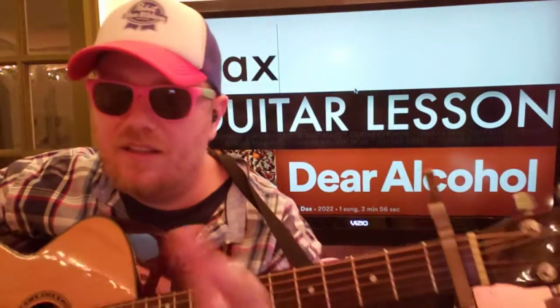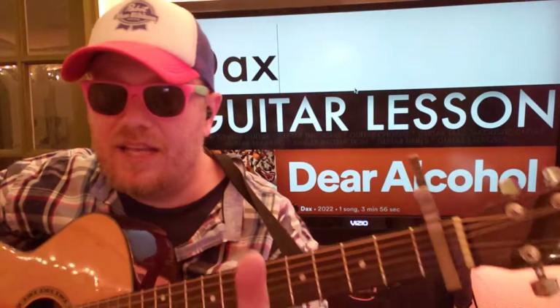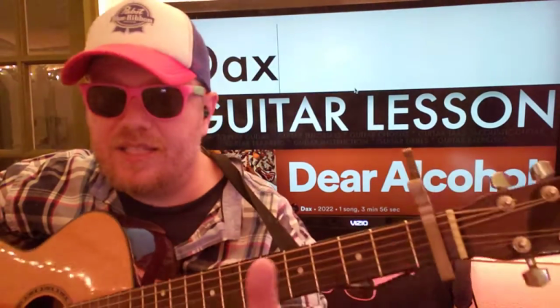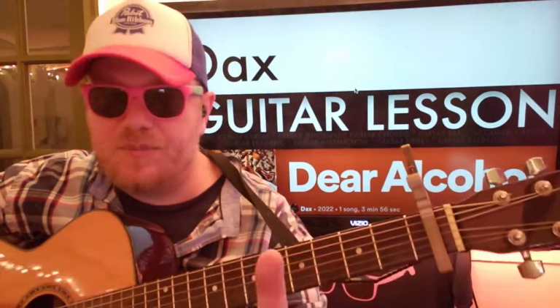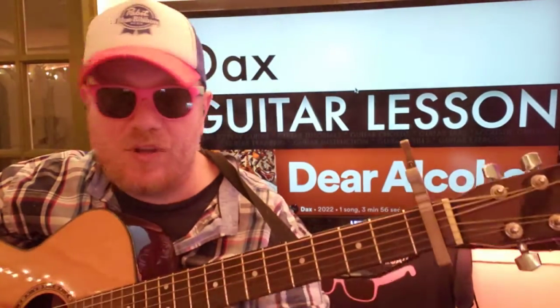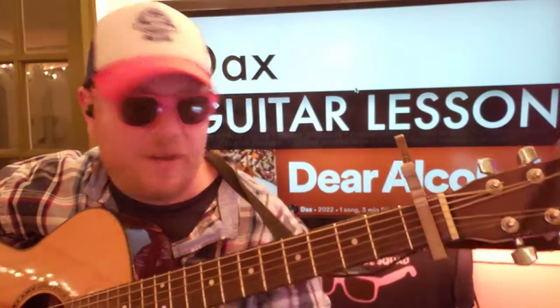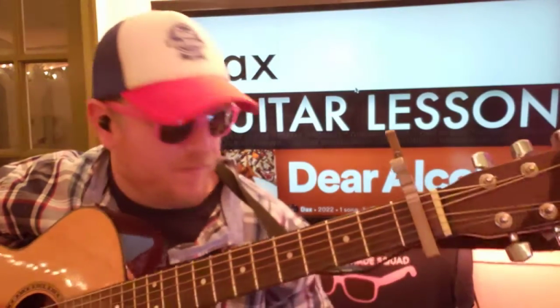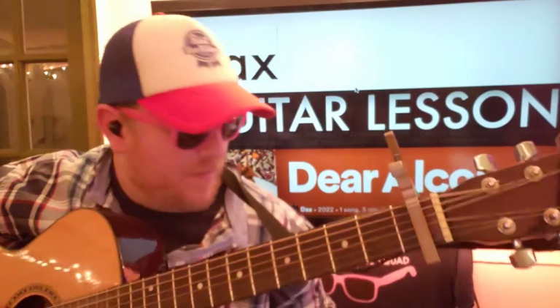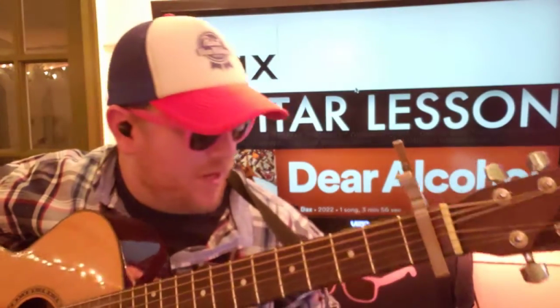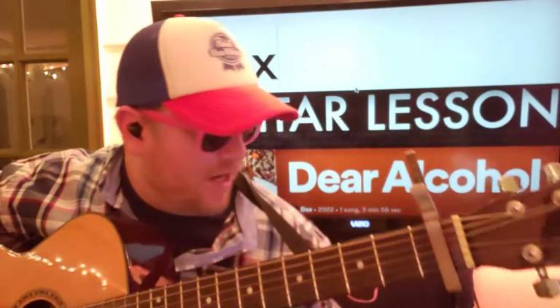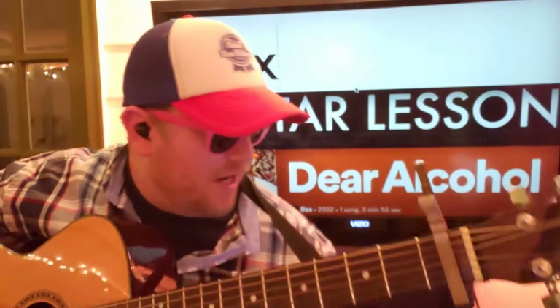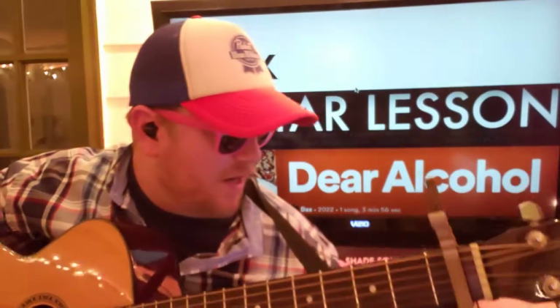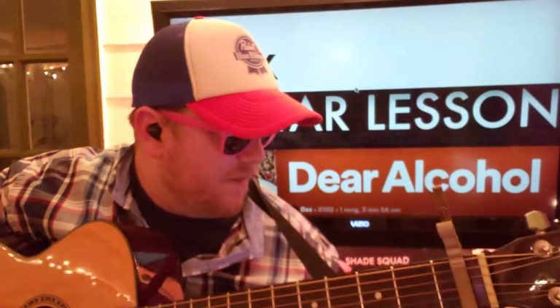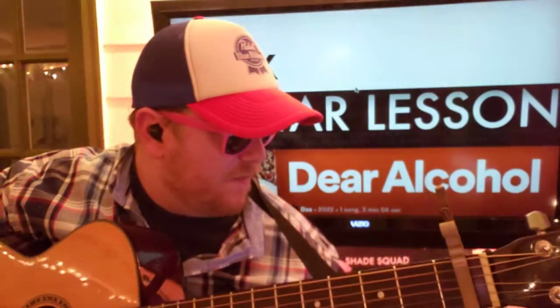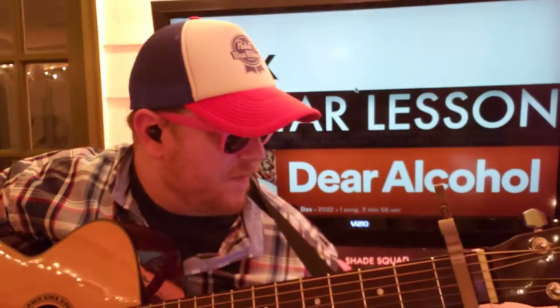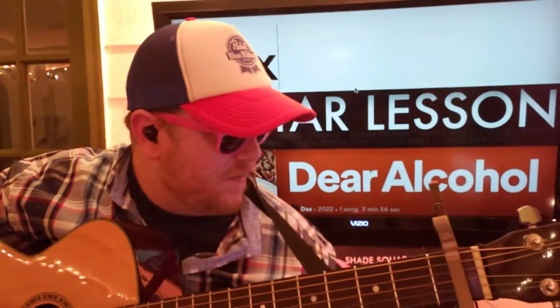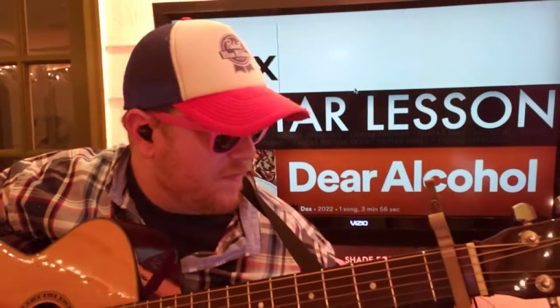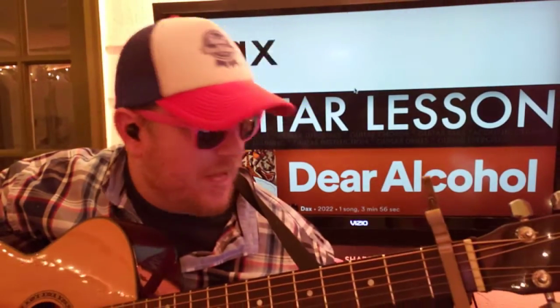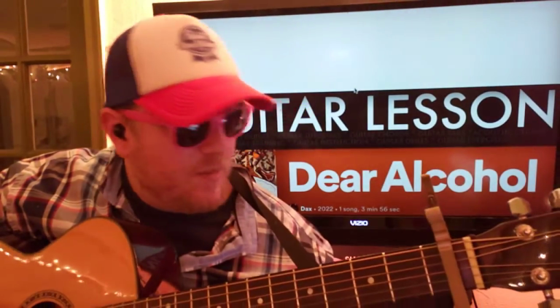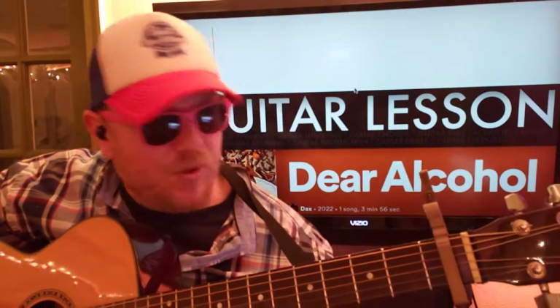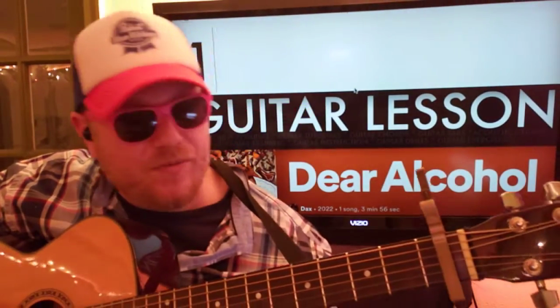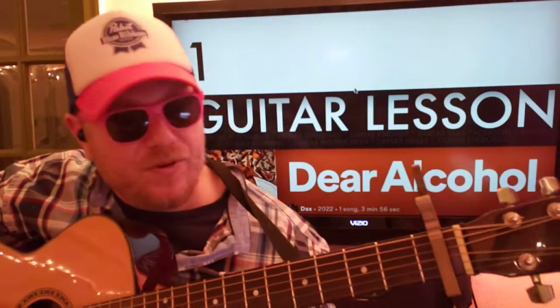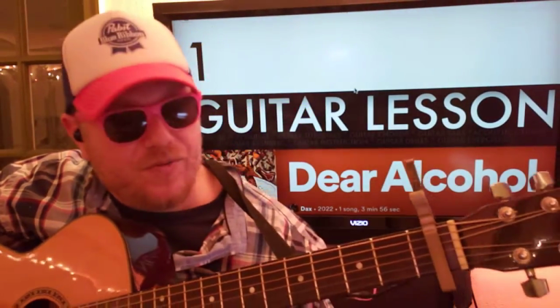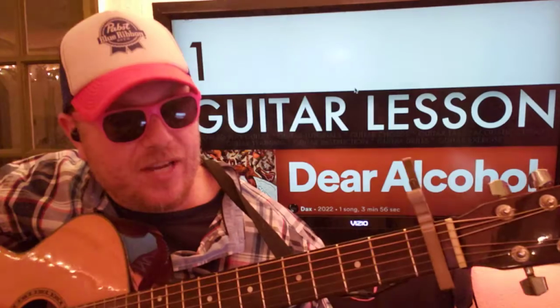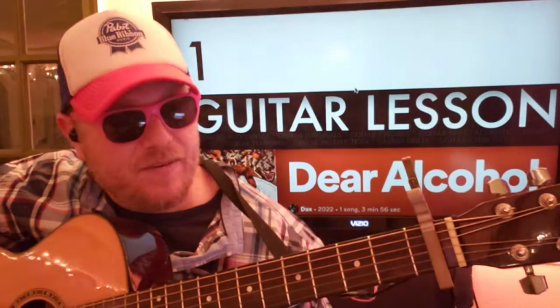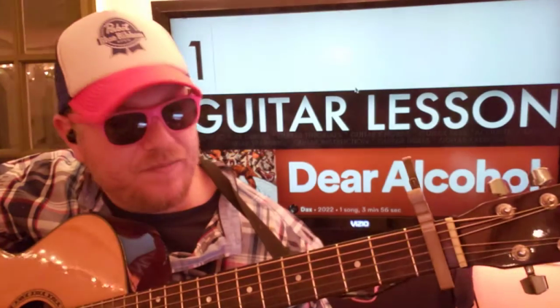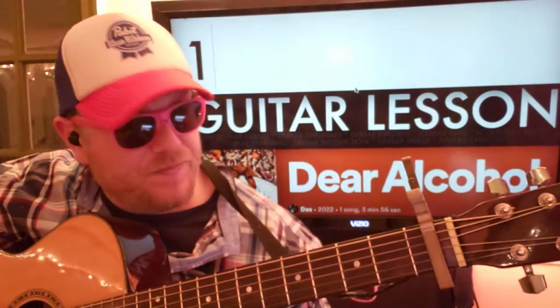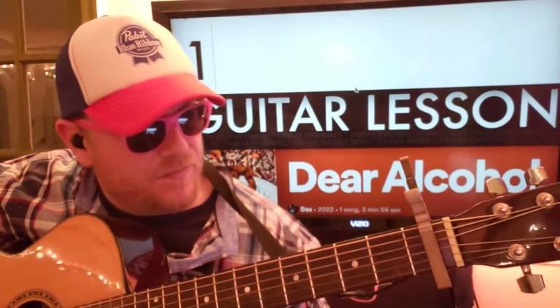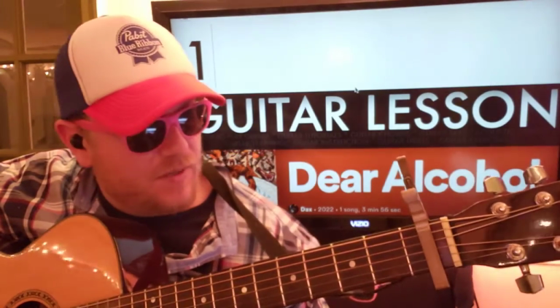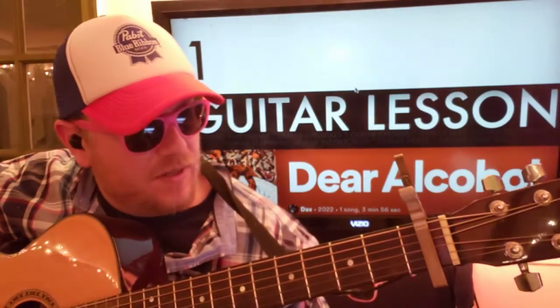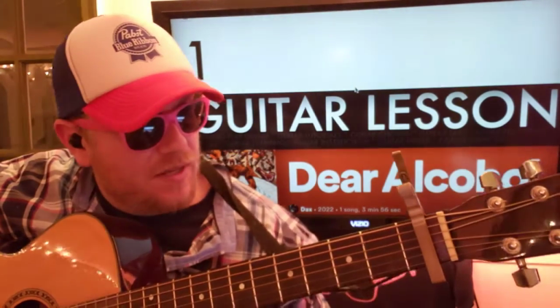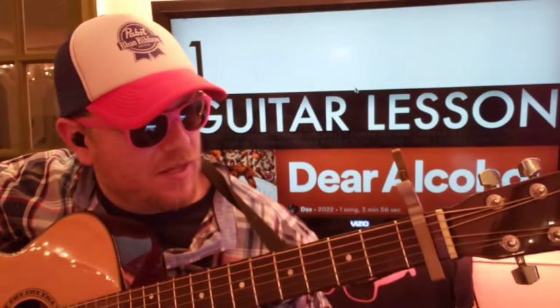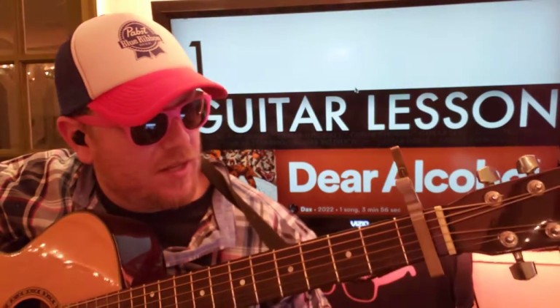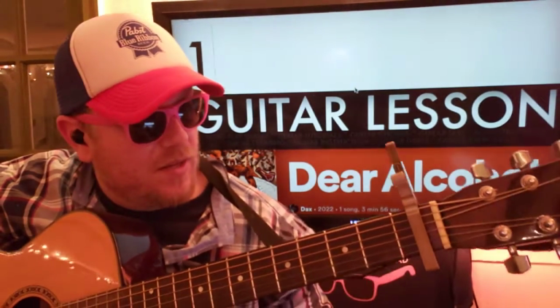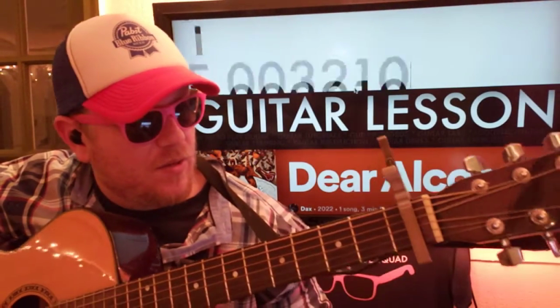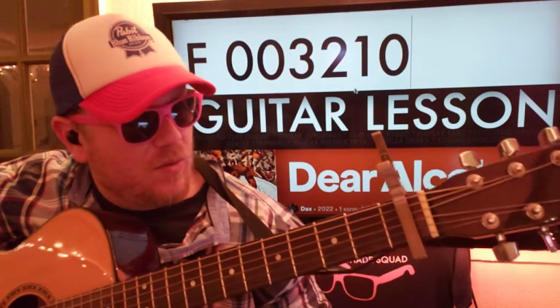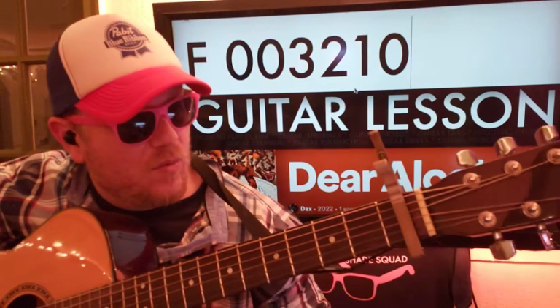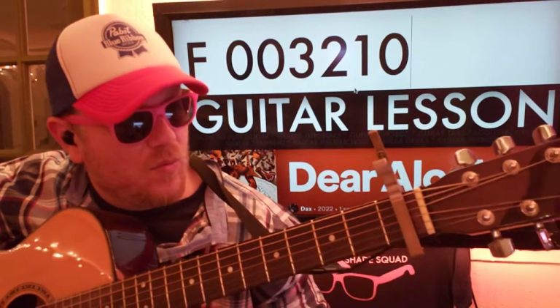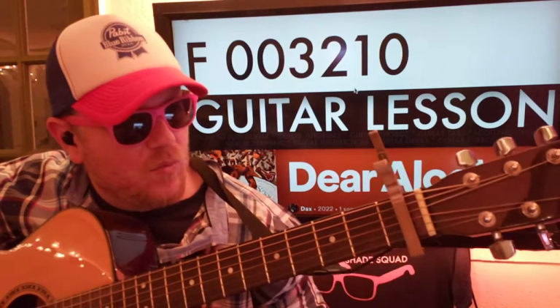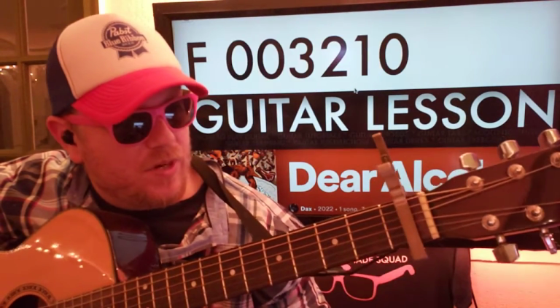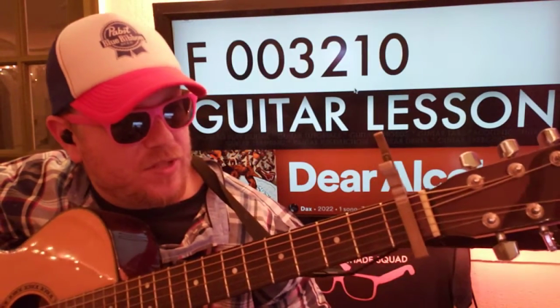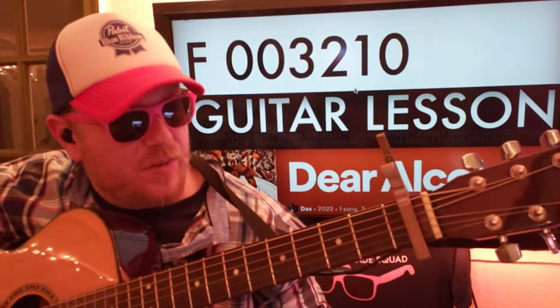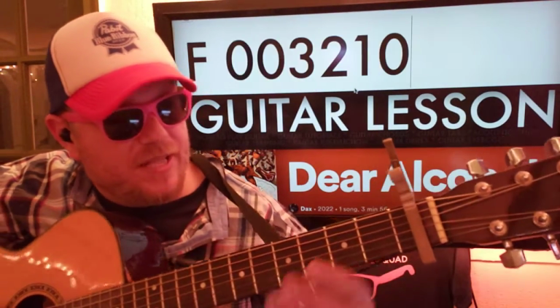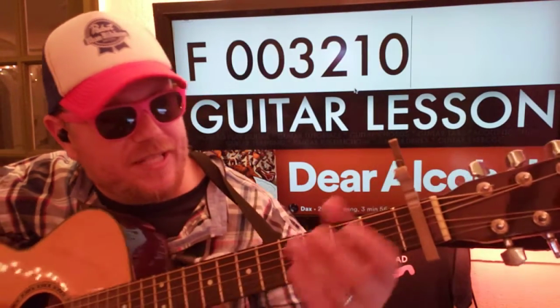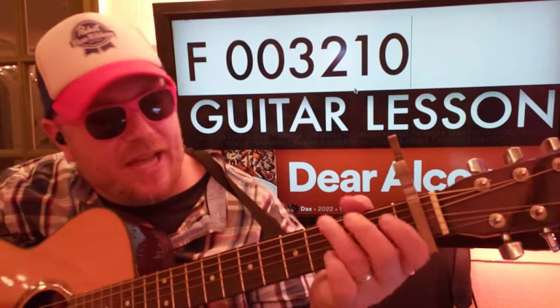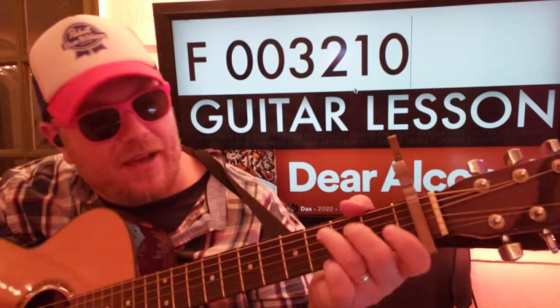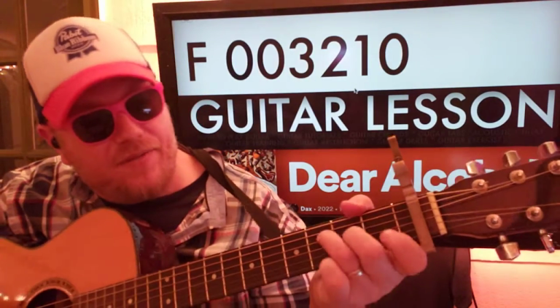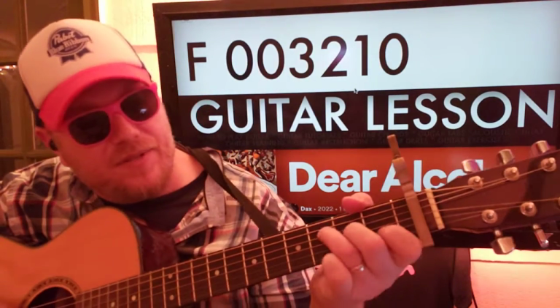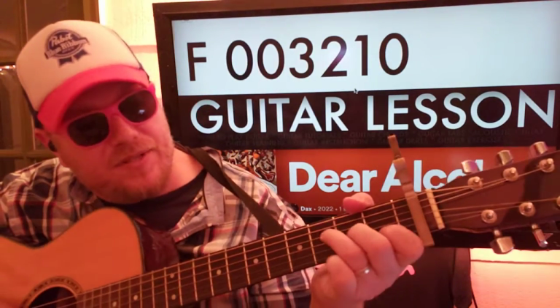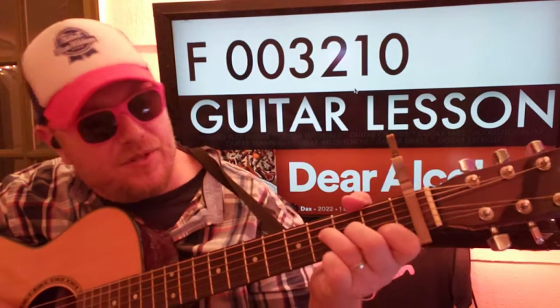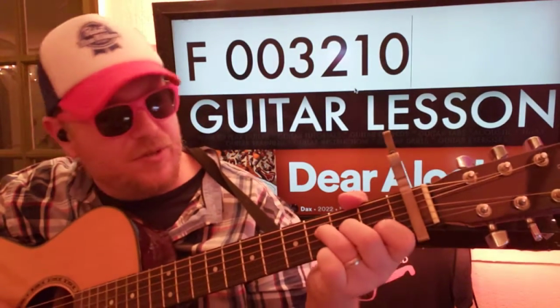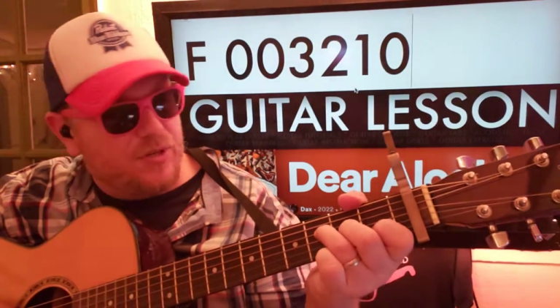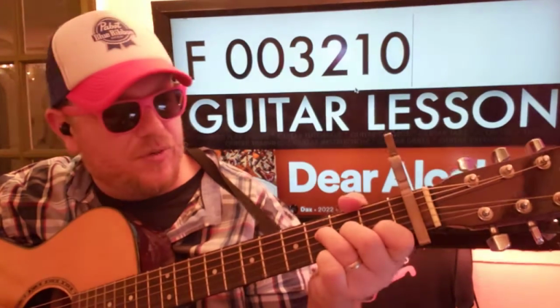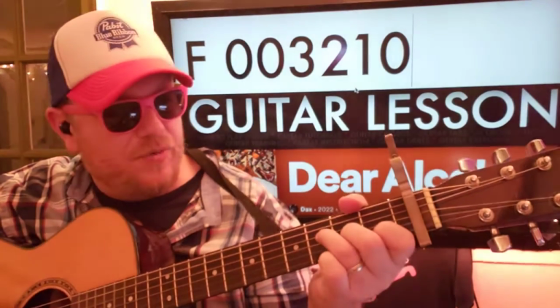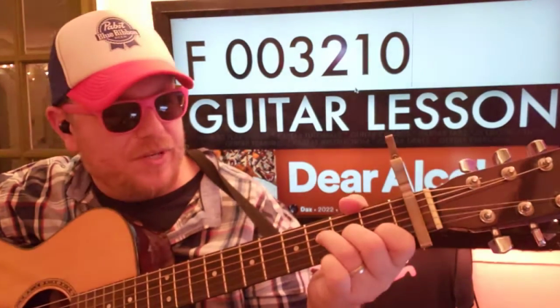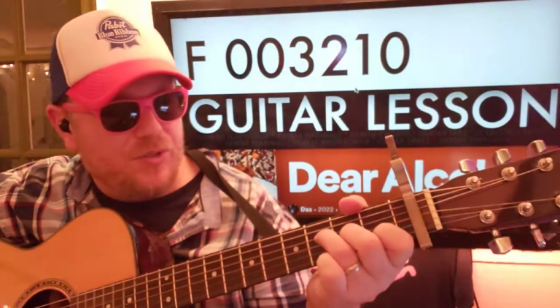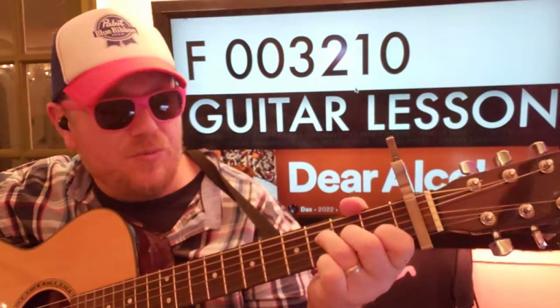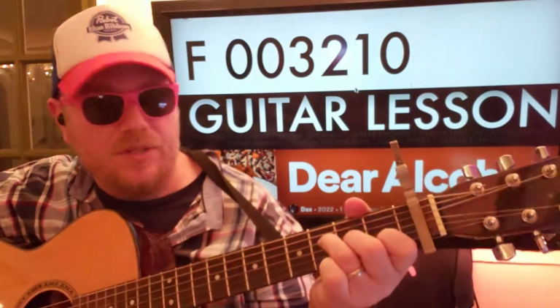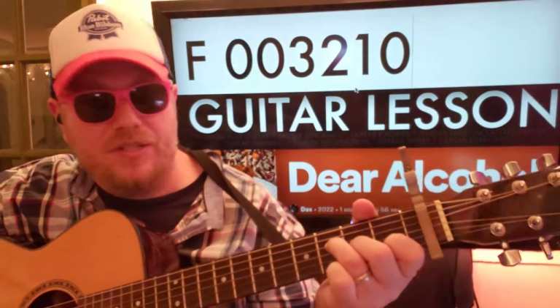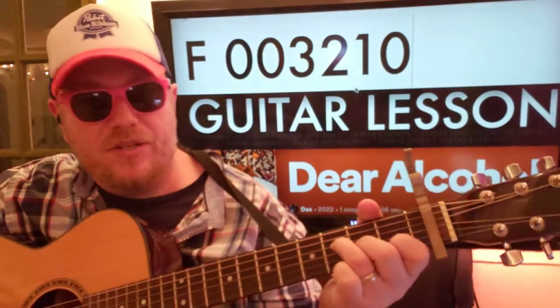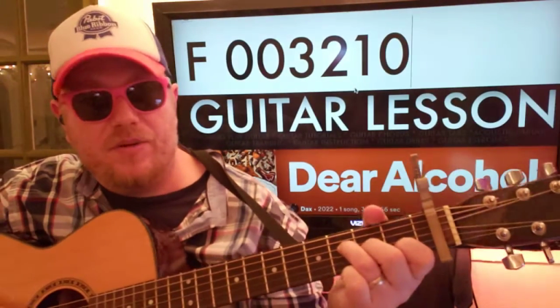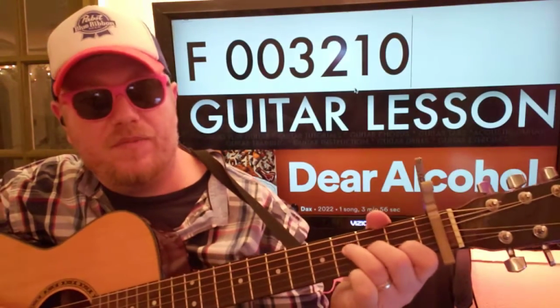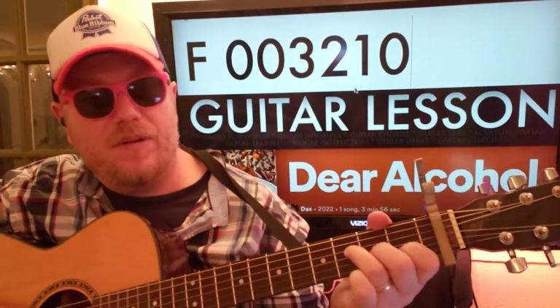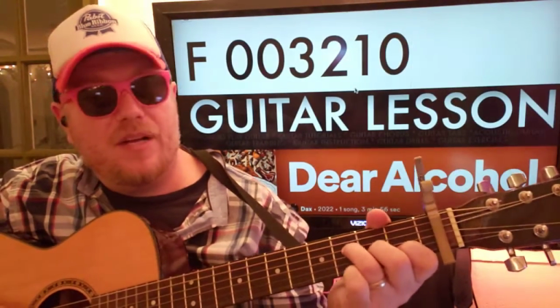Like and subscribe. Capo on the first fret. We're going to start with this F: 0, 0, 3, 2, 1, 0.